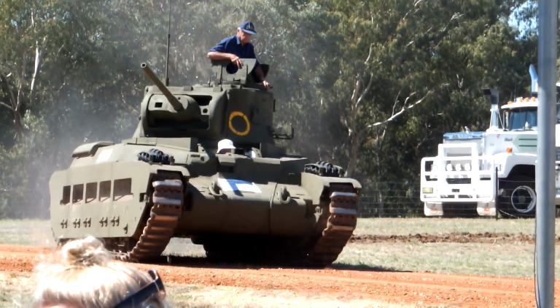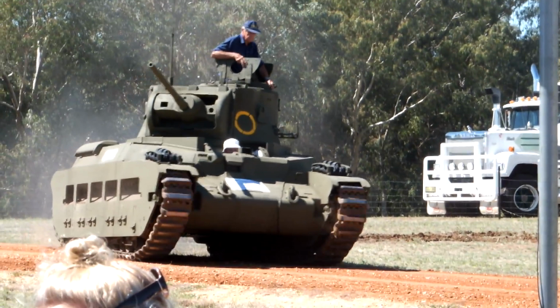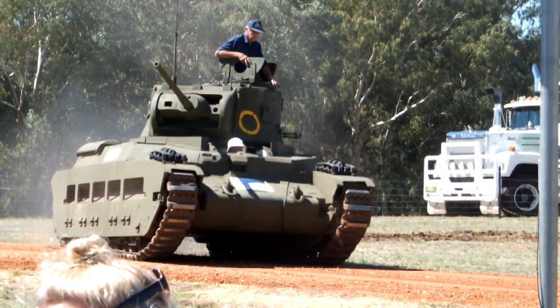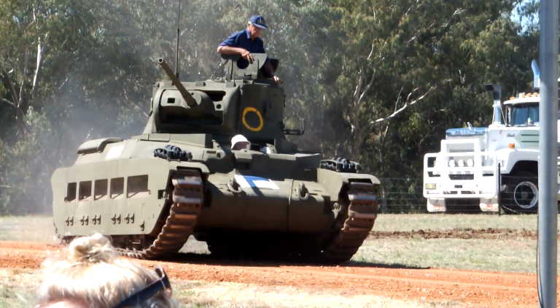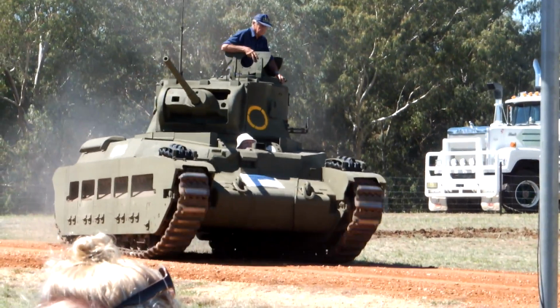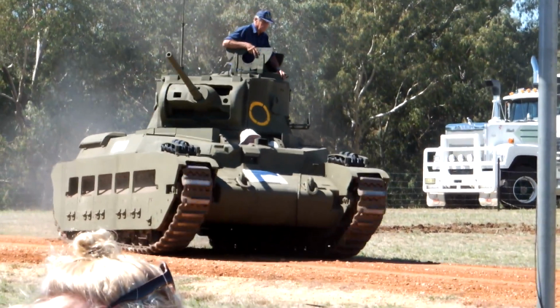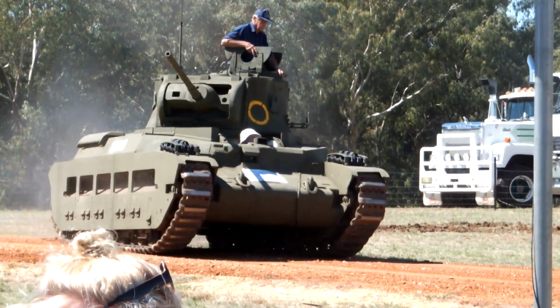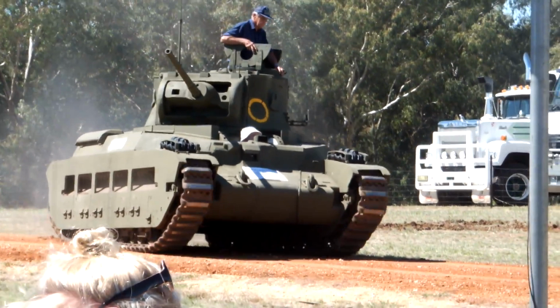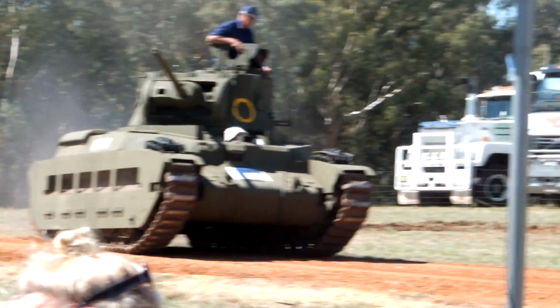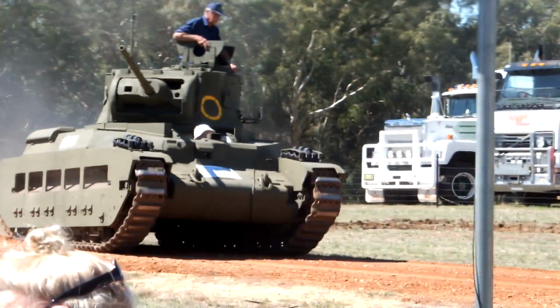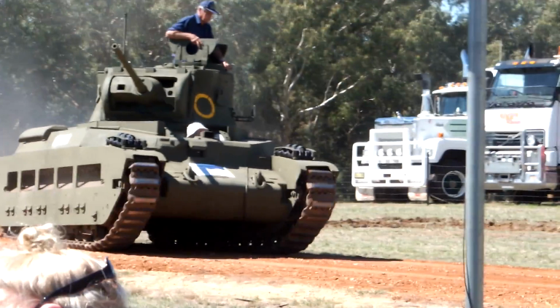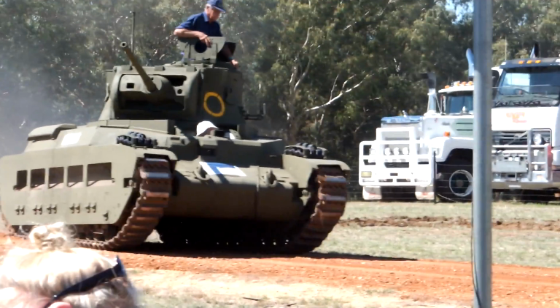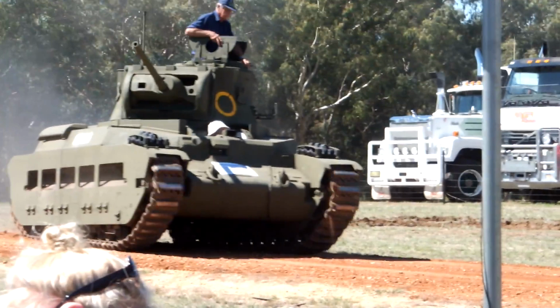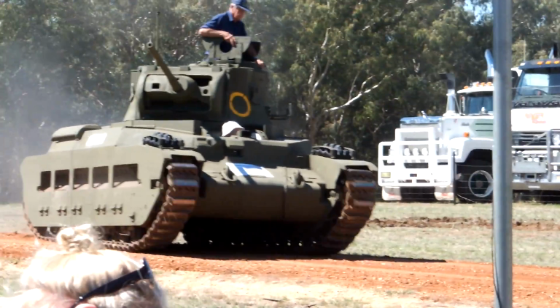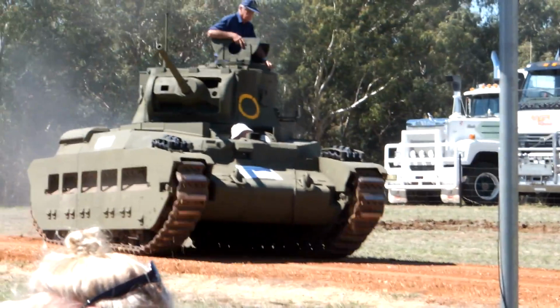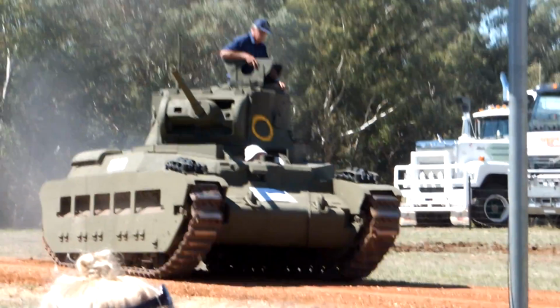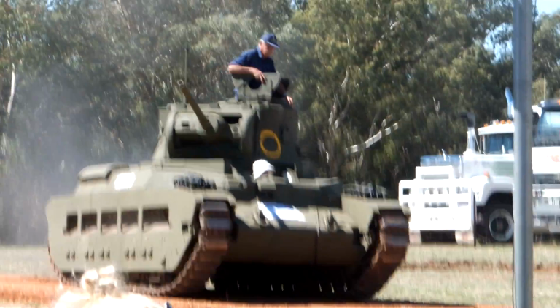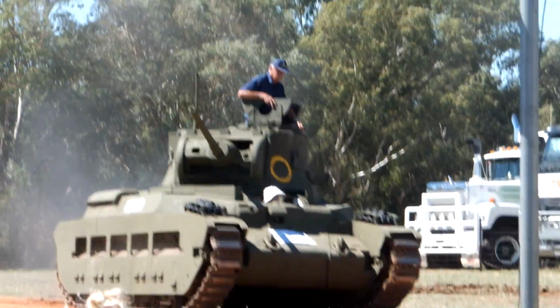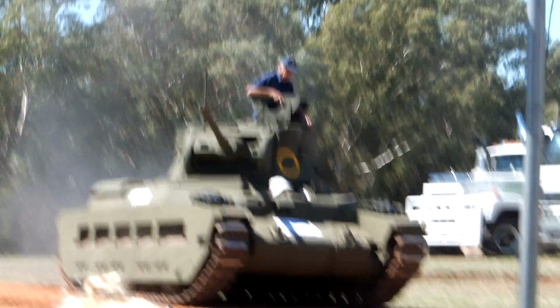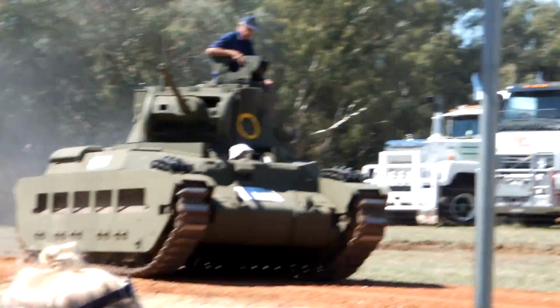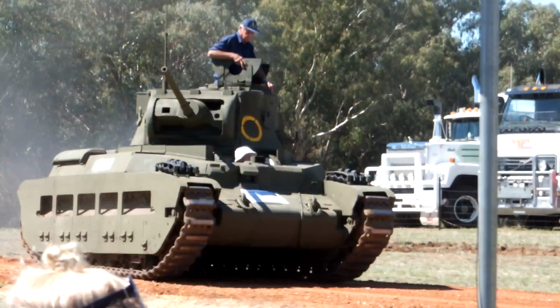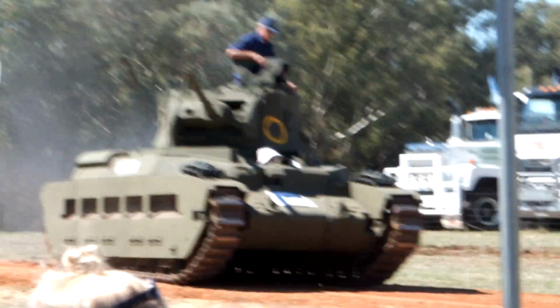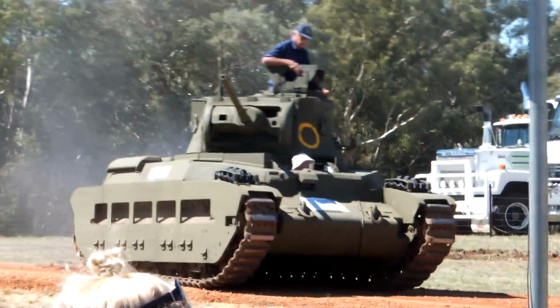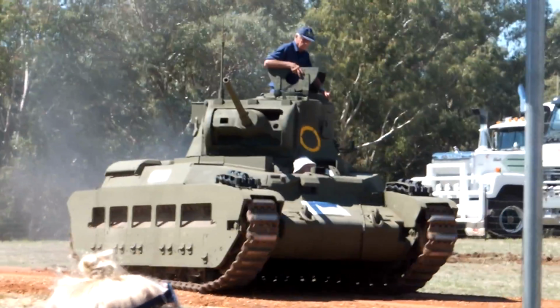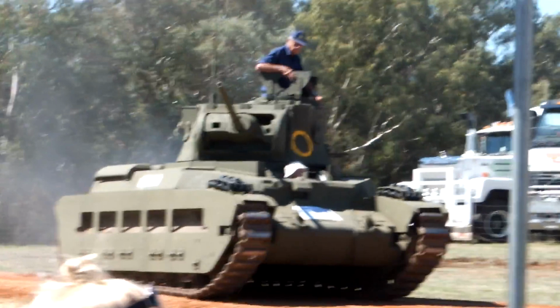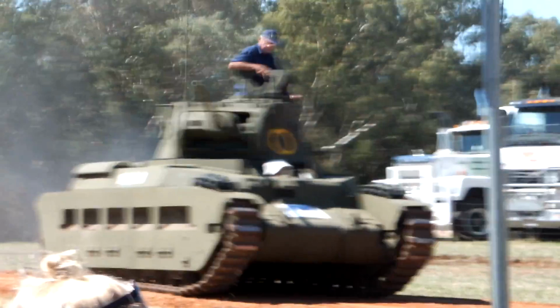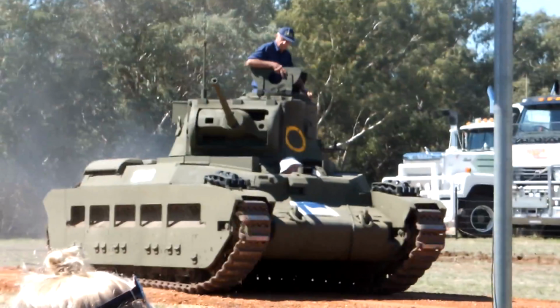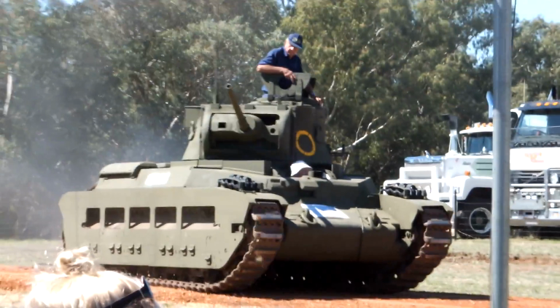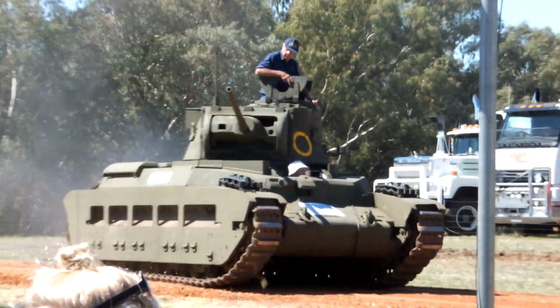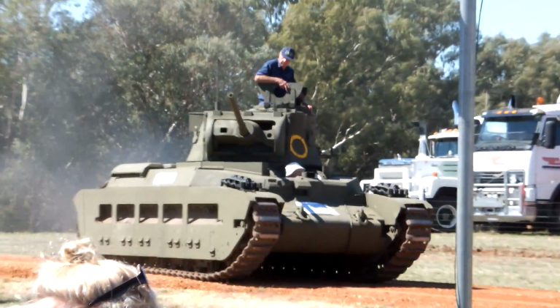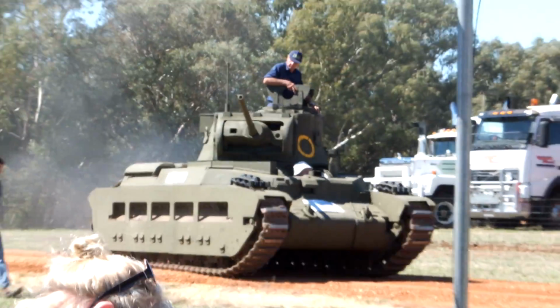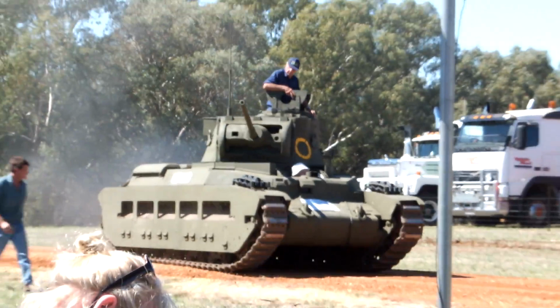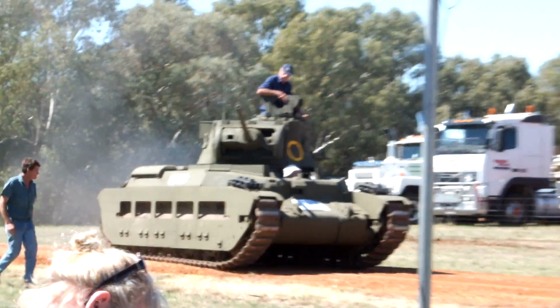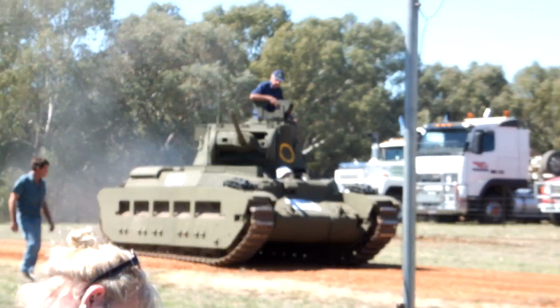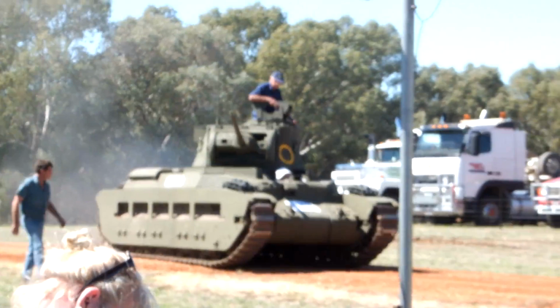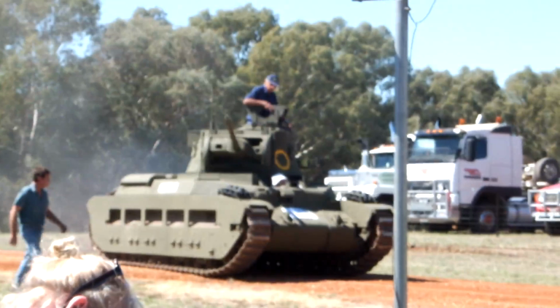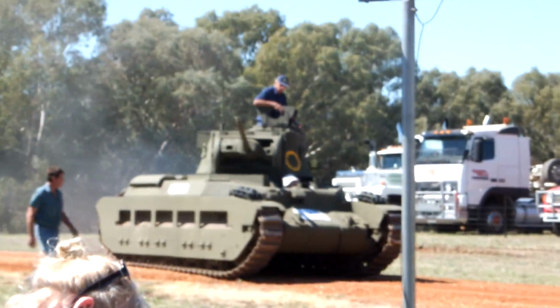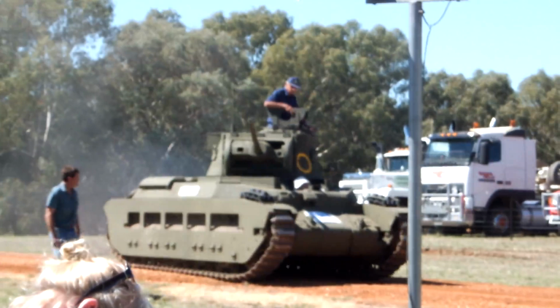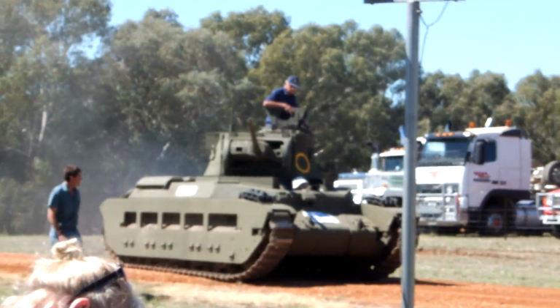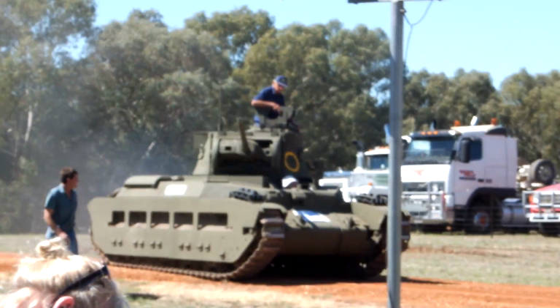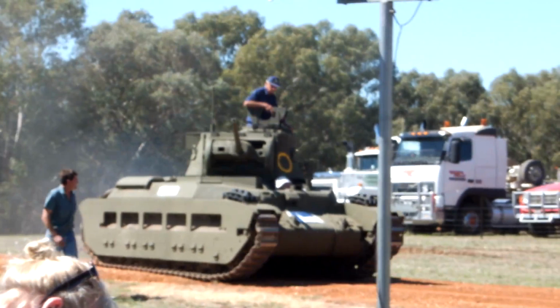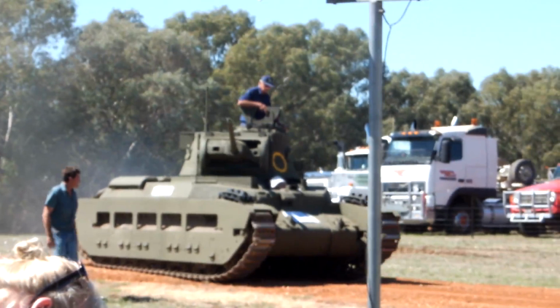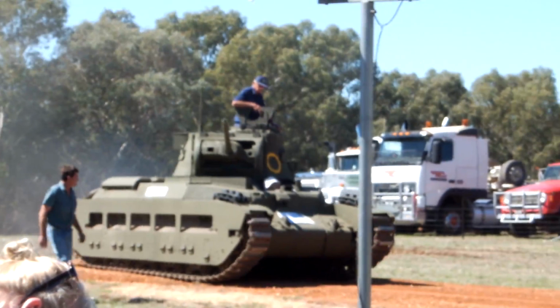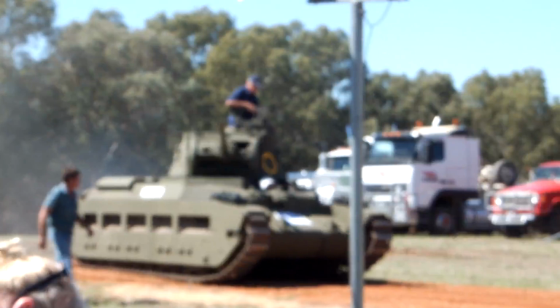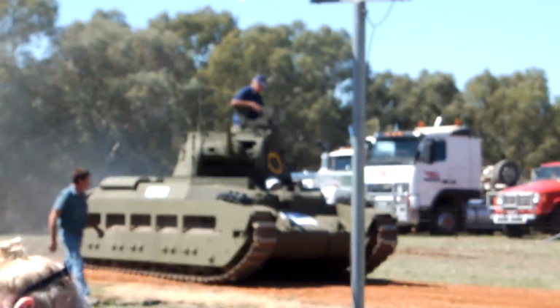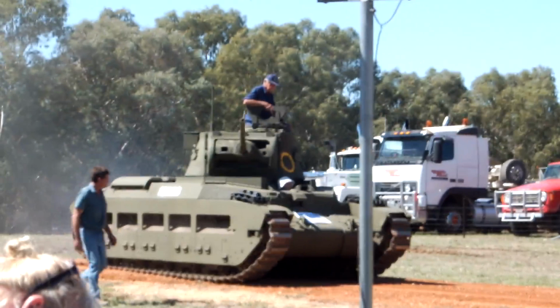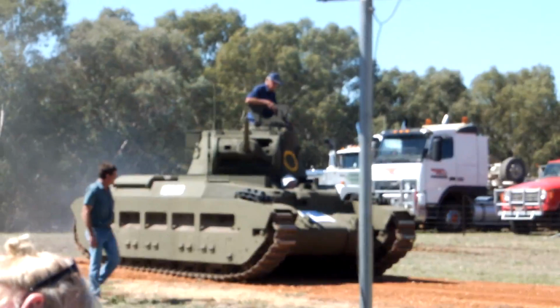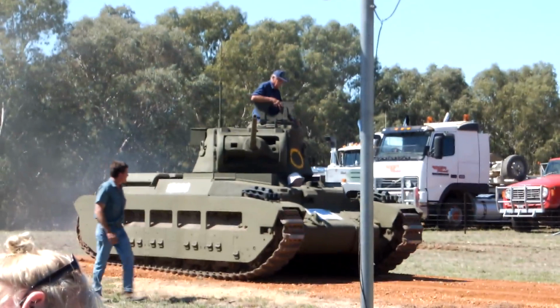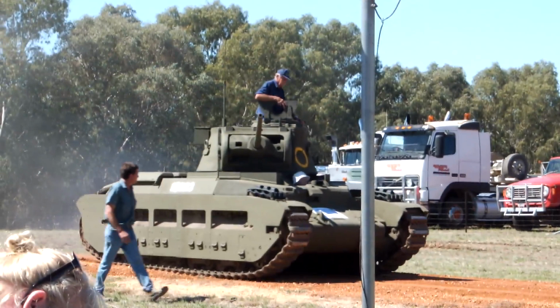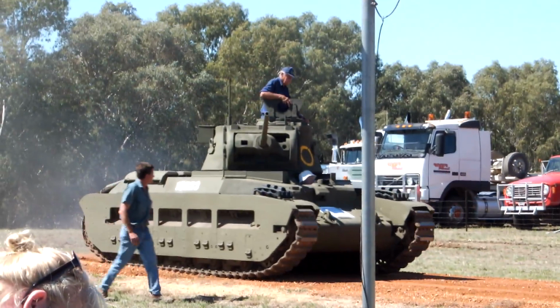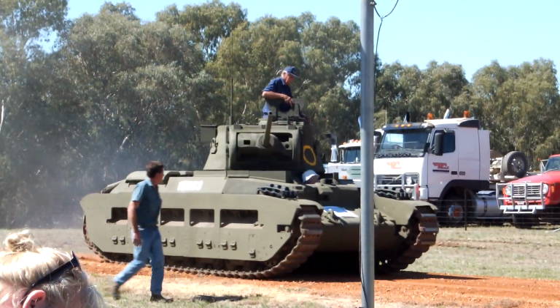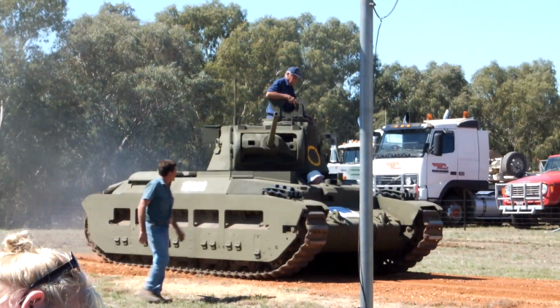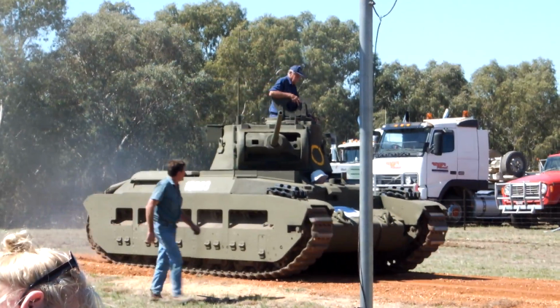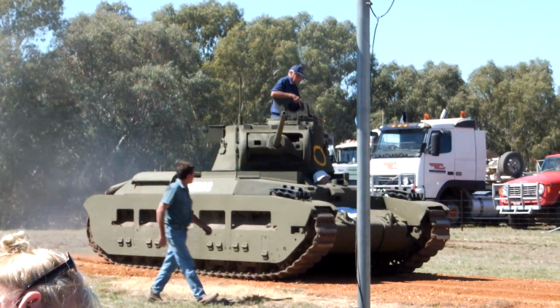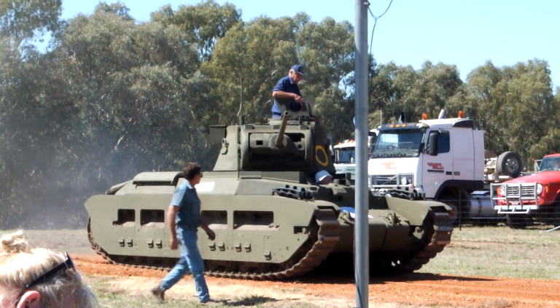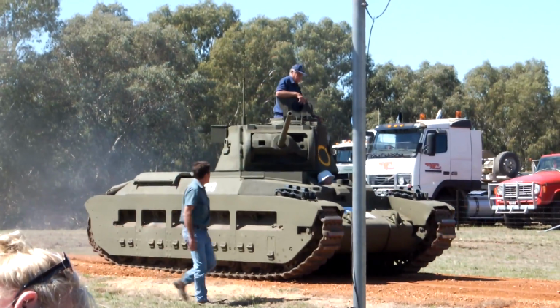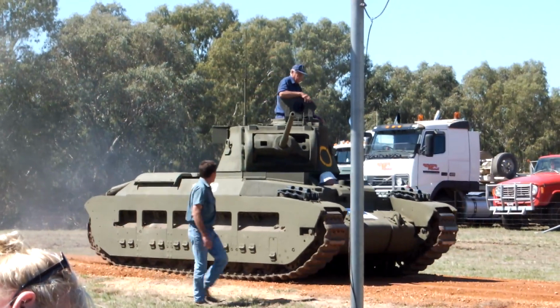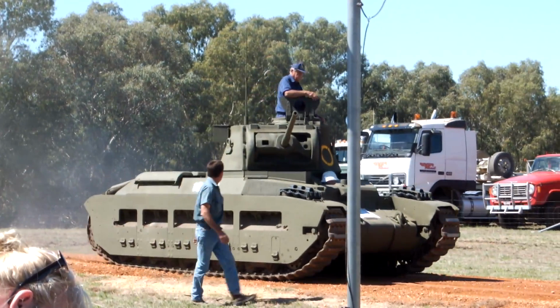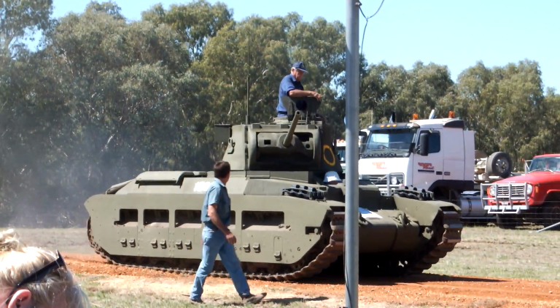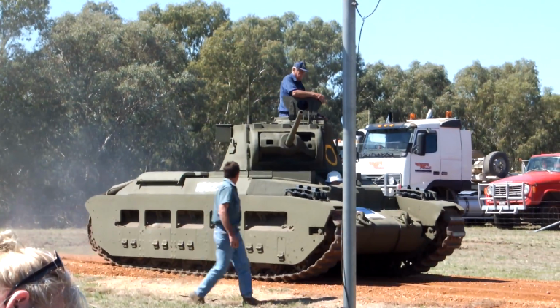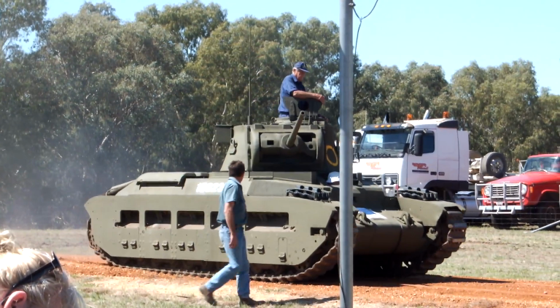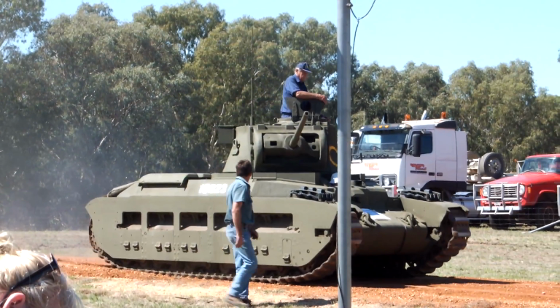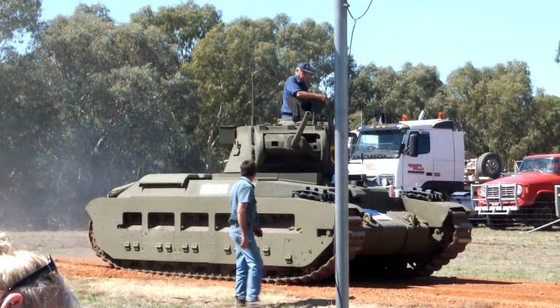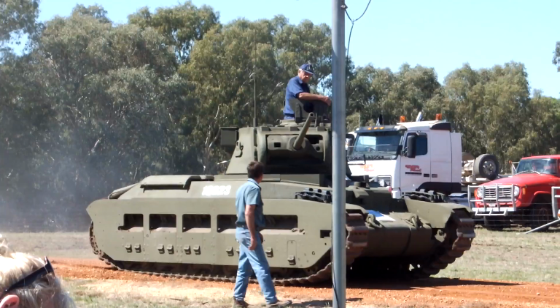The later model tanks, of which this is actually one of those, is fitted with a three-inch howitzer gun. It's a much bigger, more powerful gun.